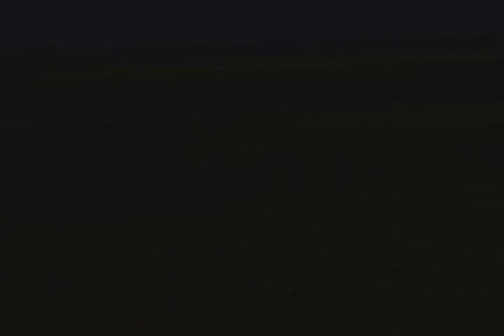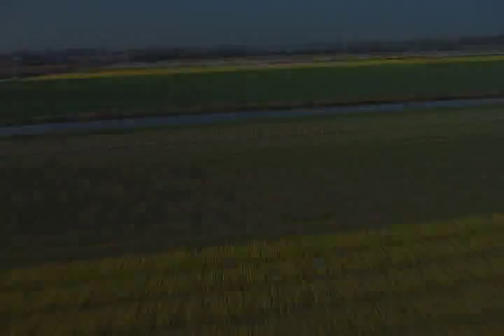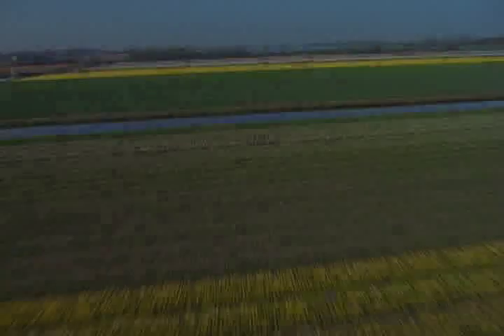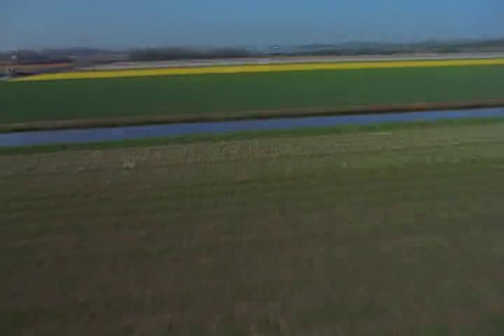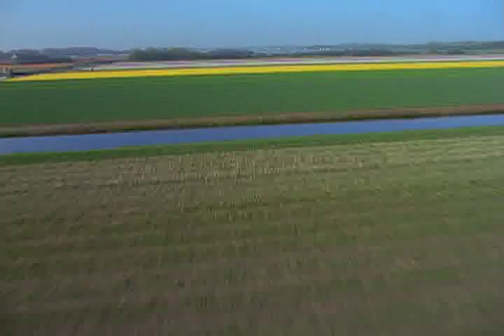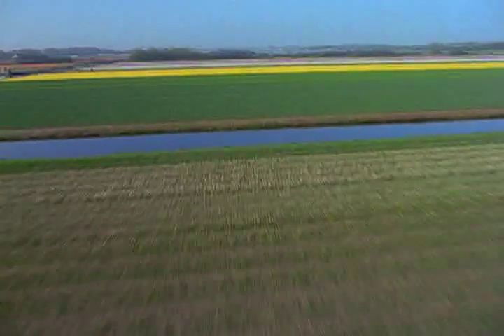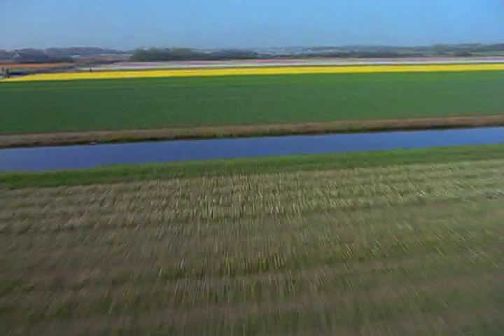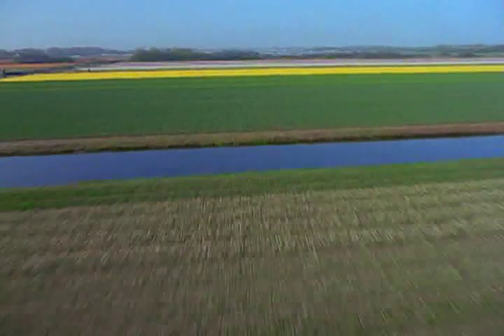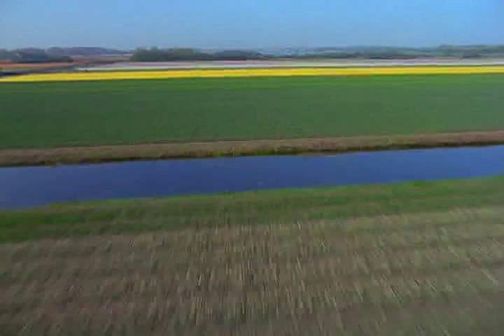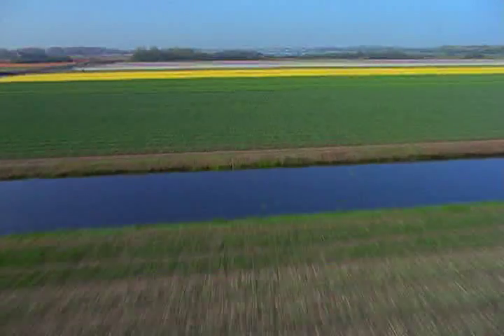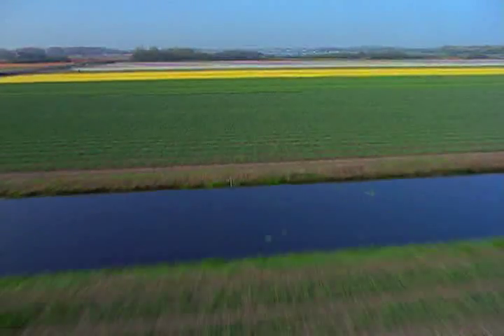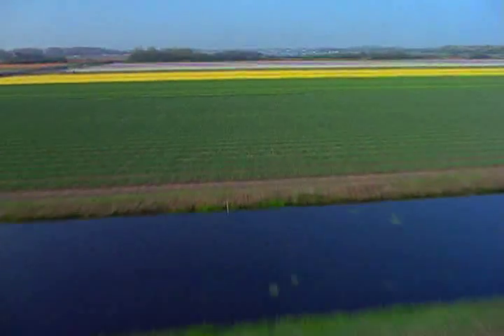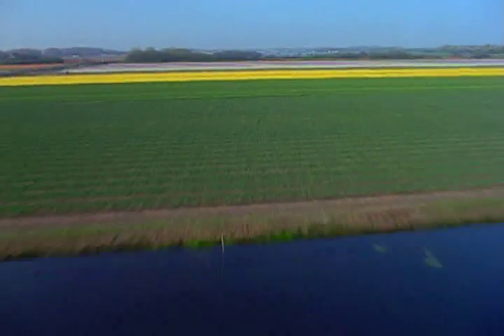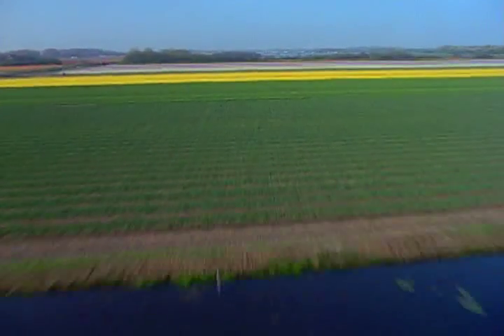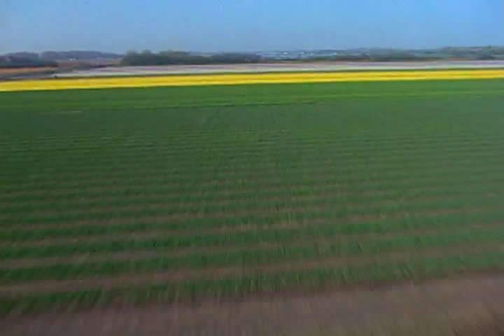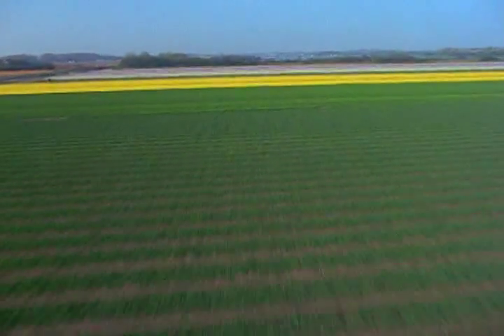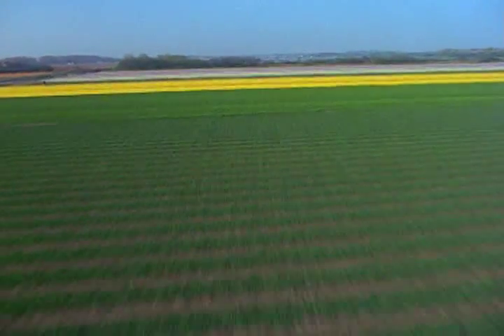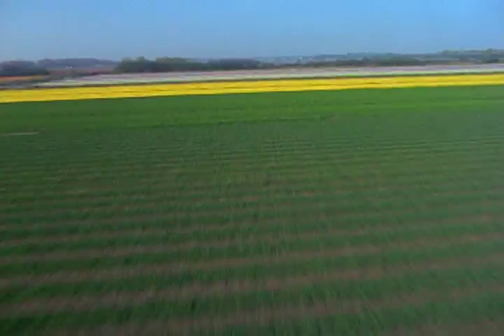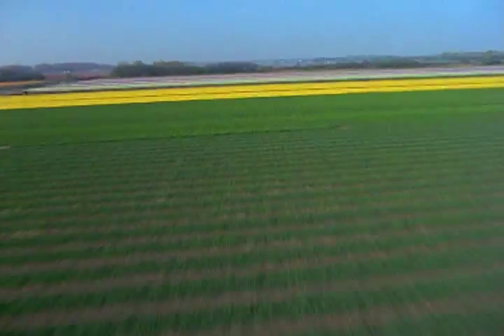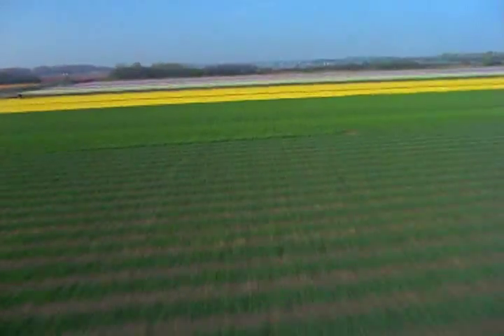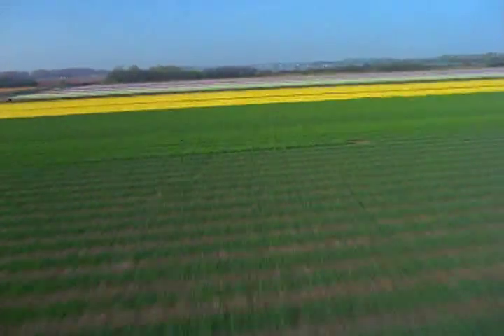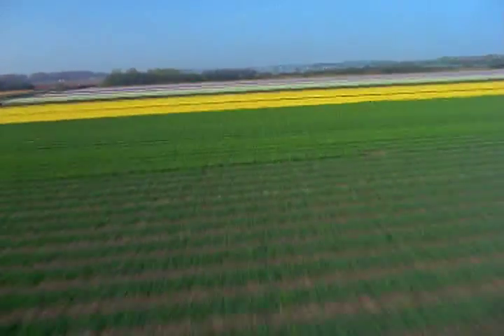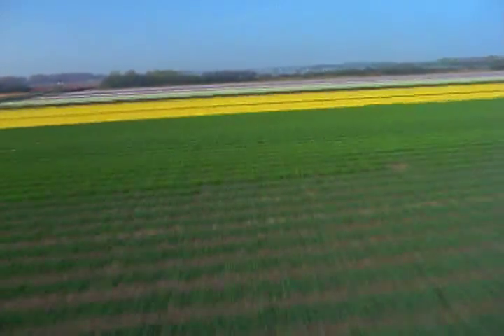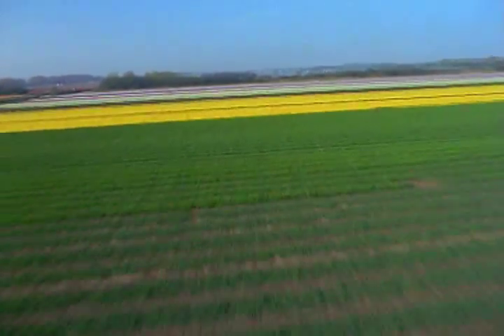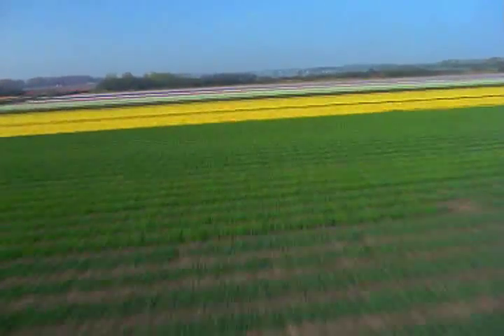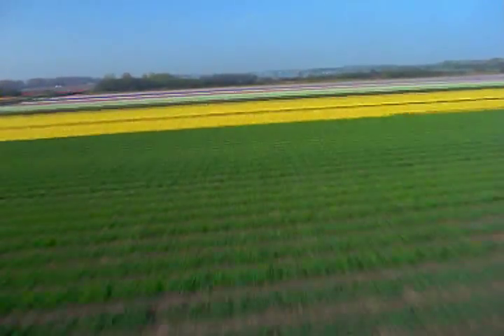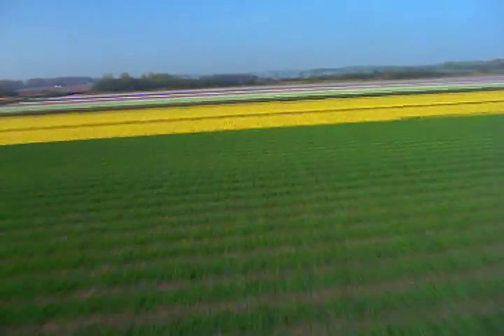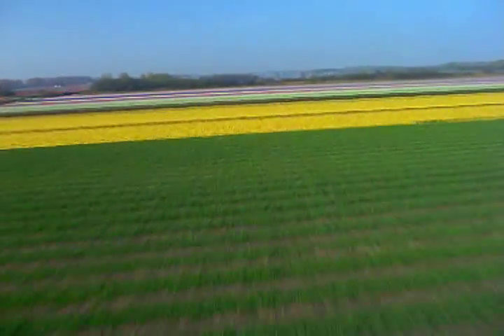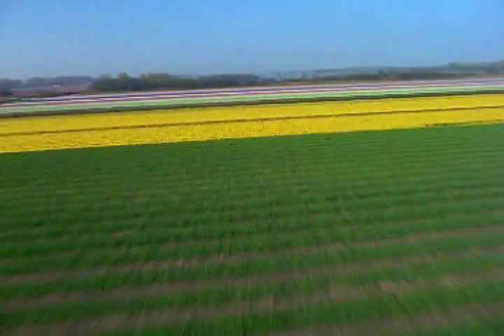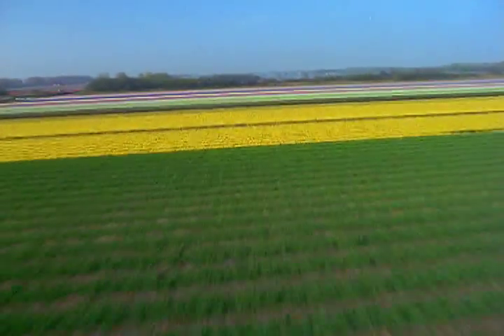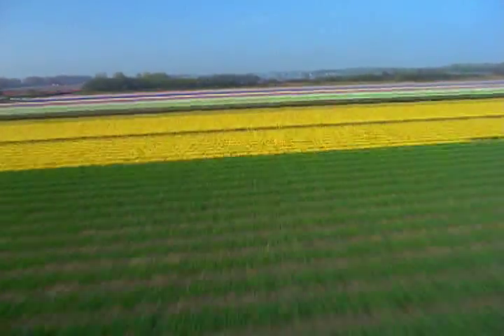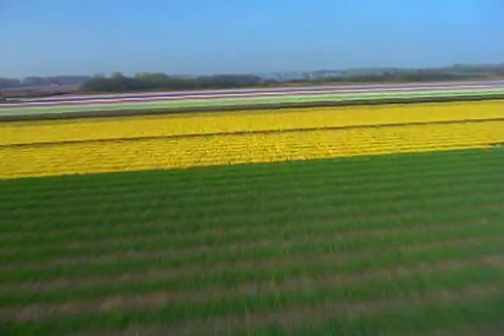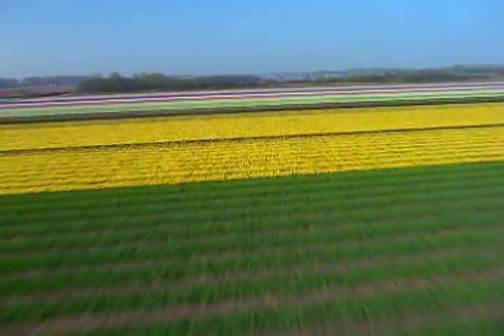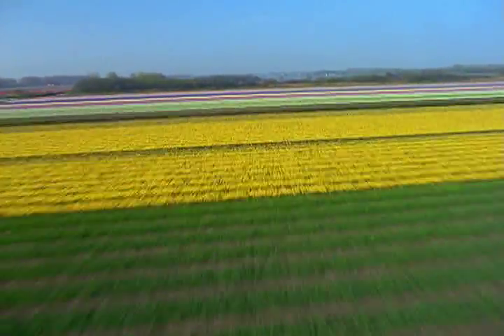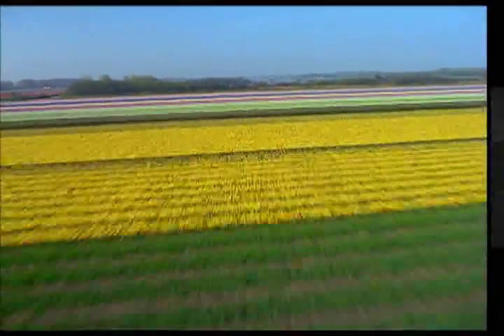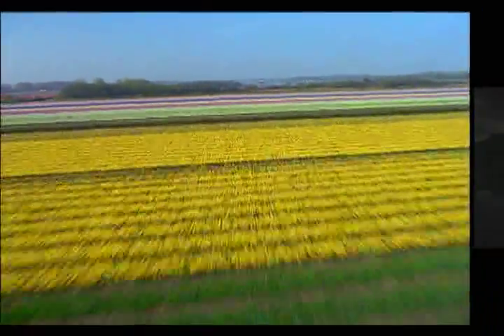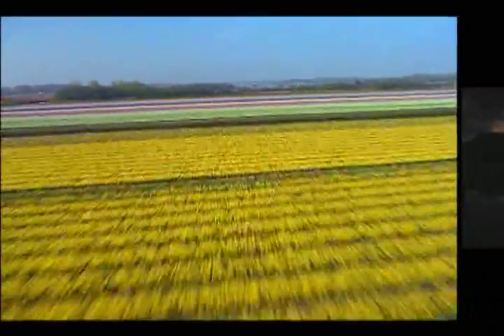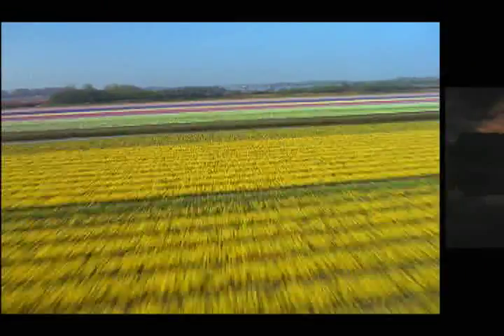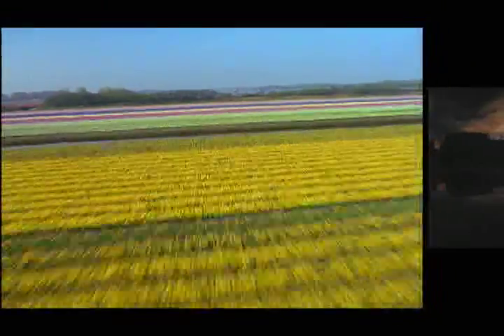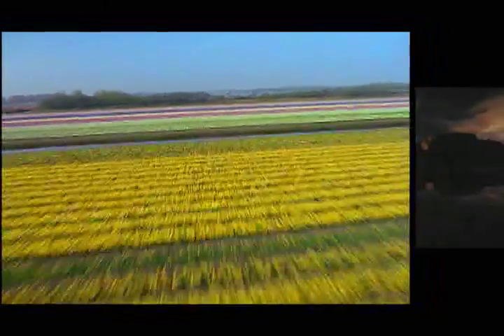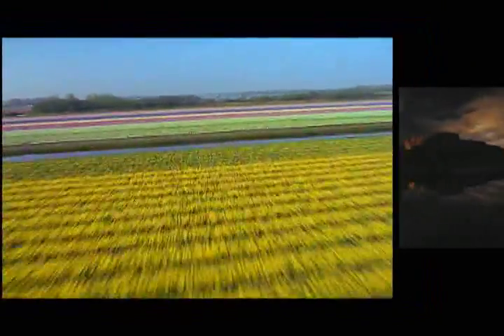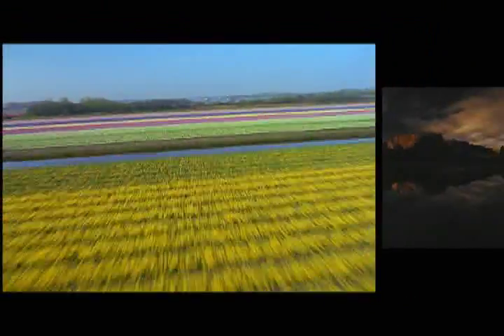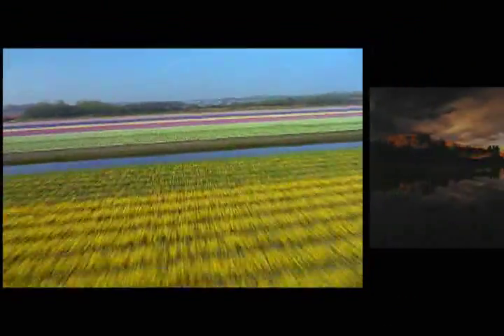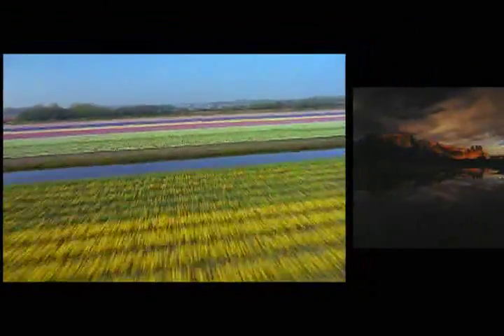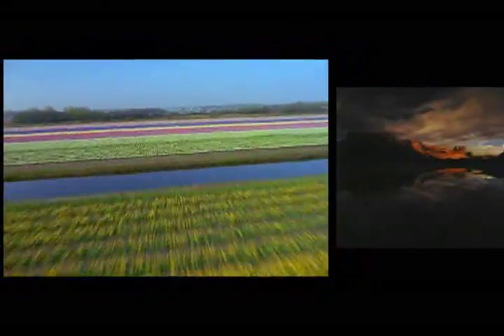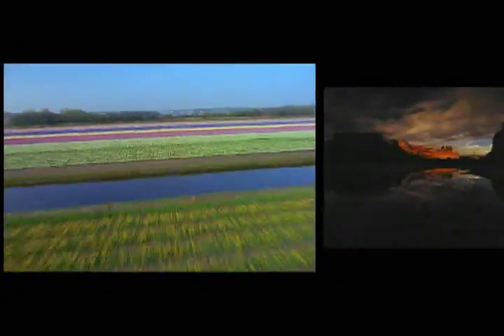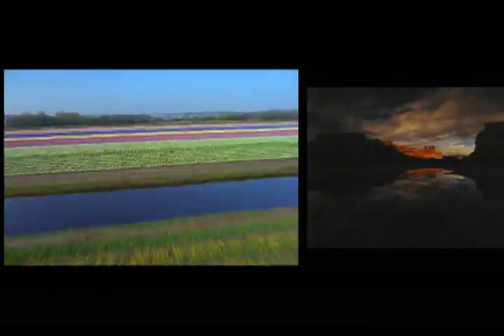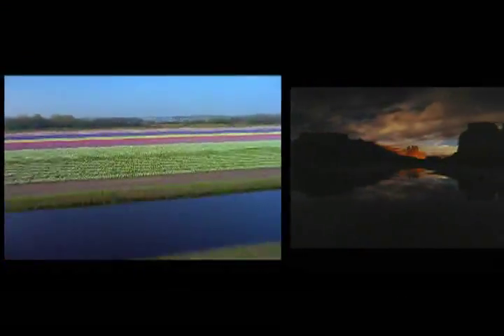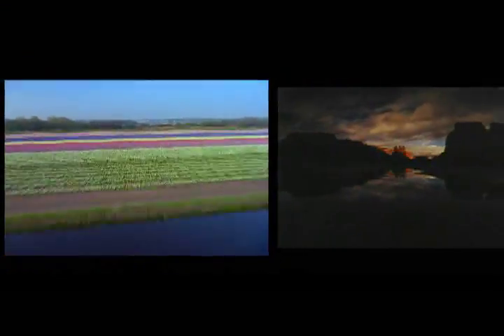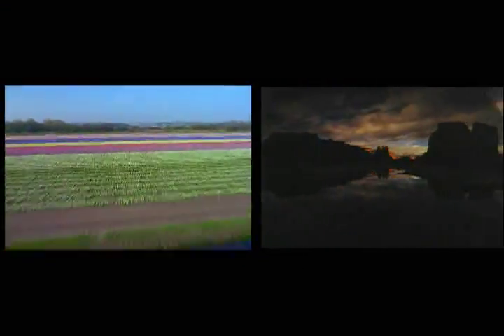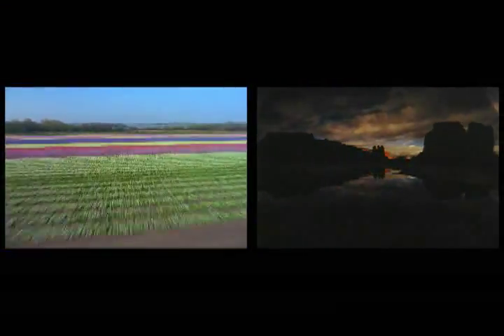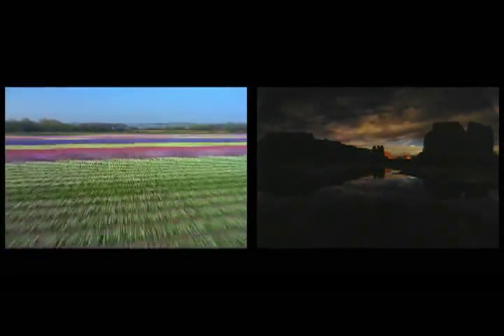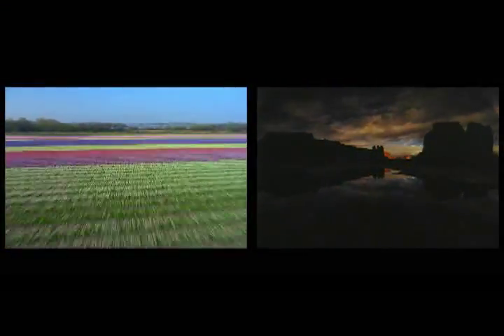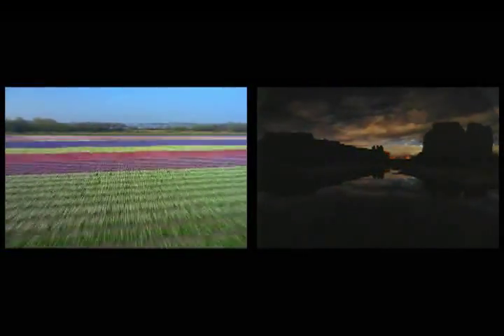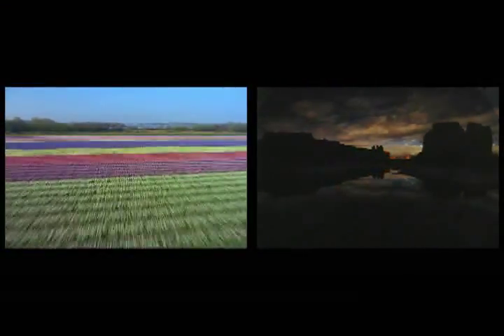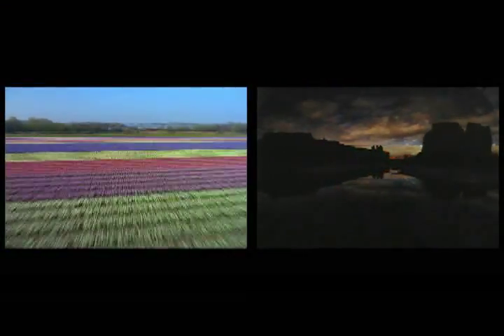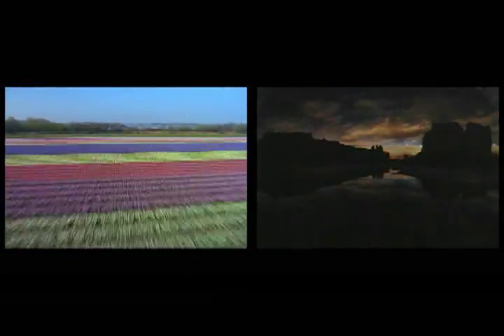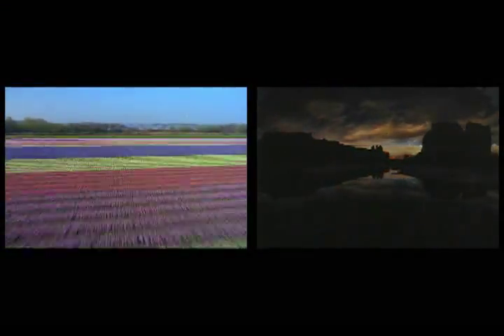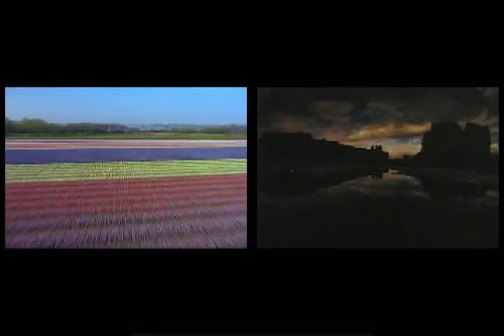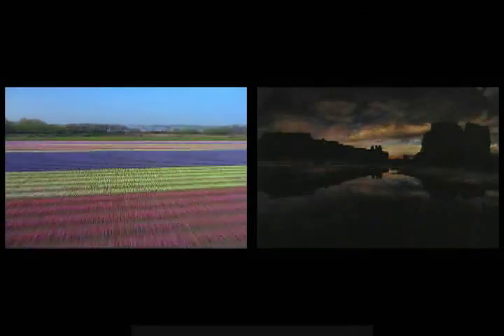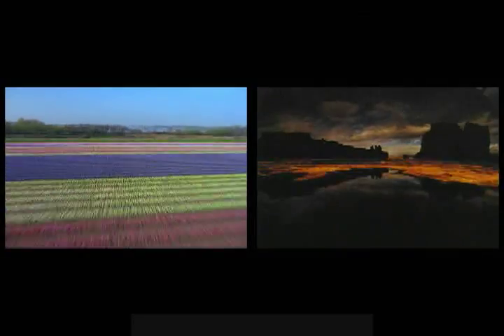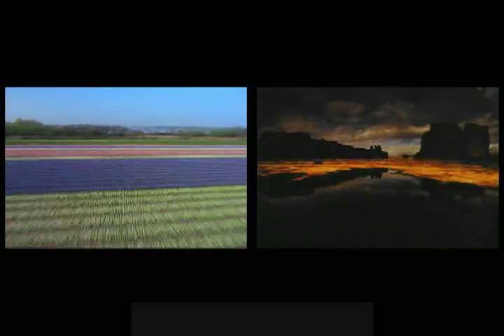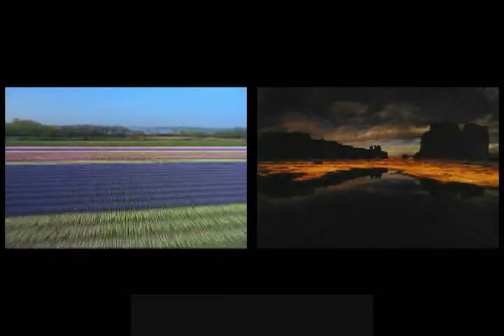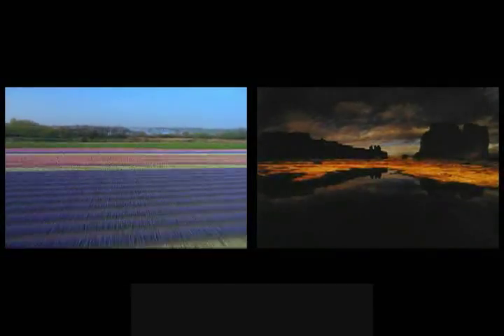Each day, you come in contact with the elements. The trick is to be prepared. Will it be cold, wet, hot or humid?